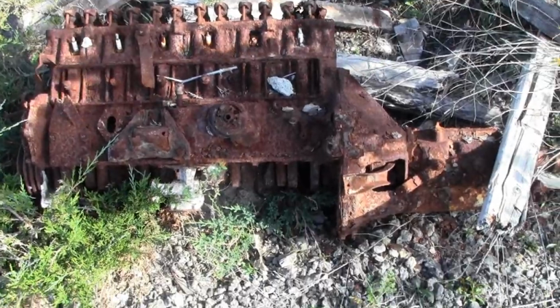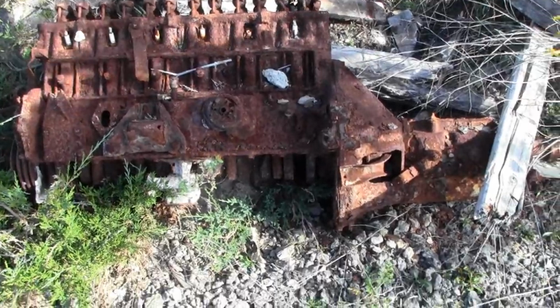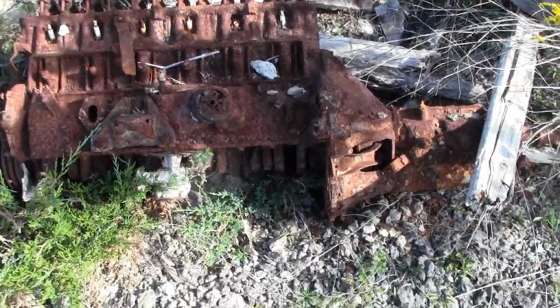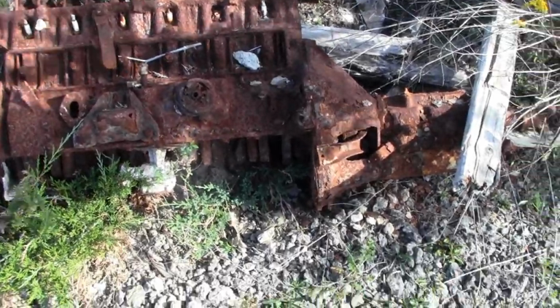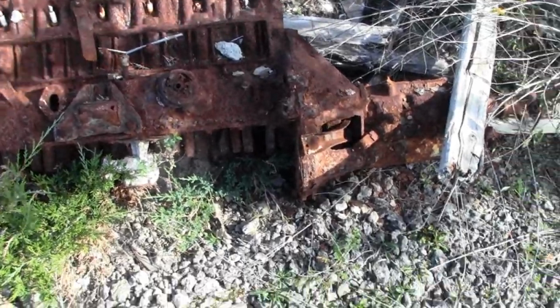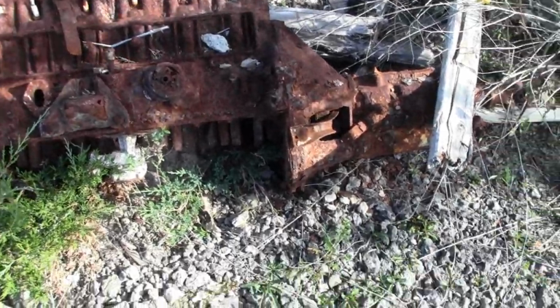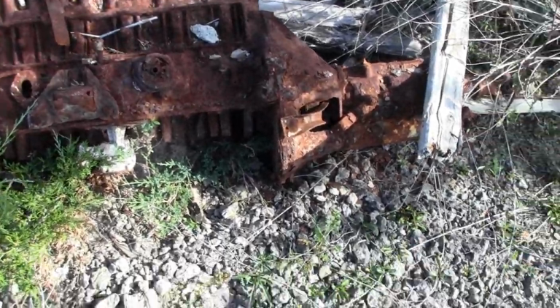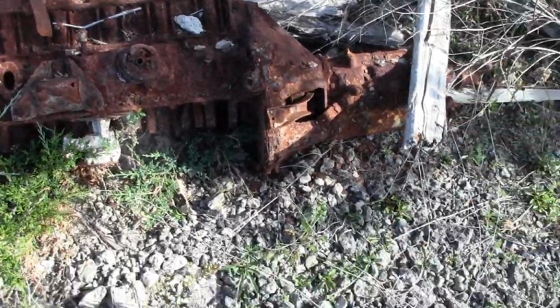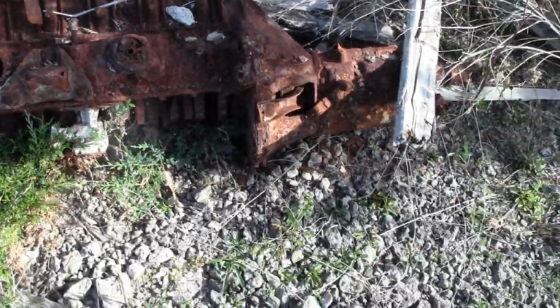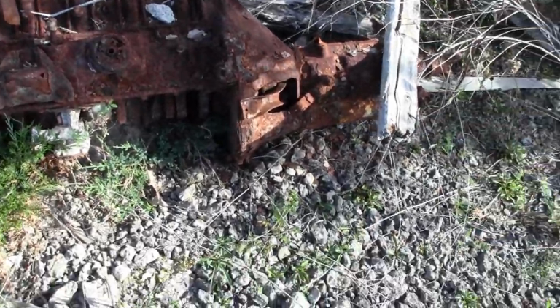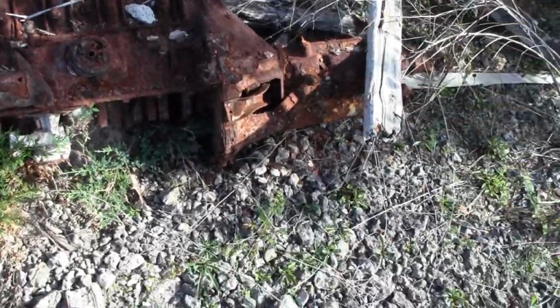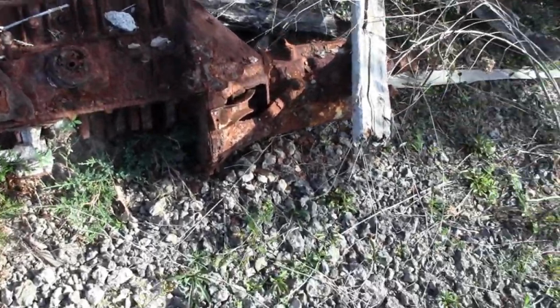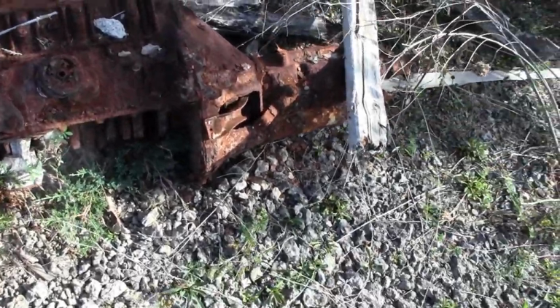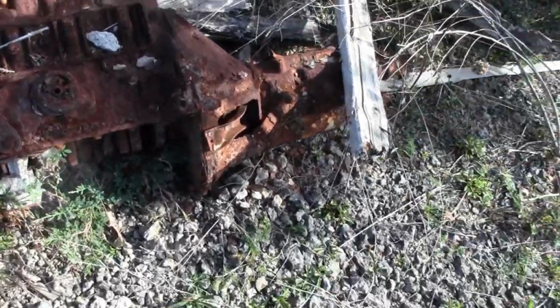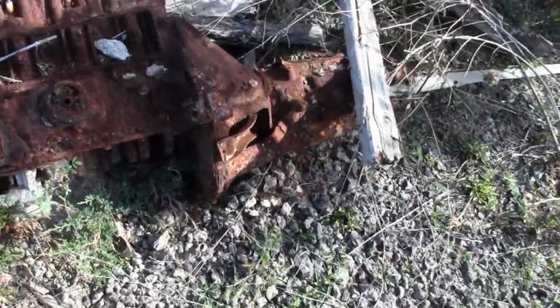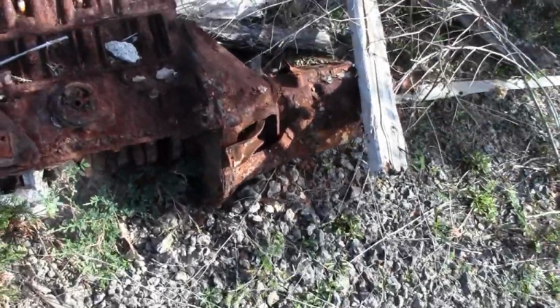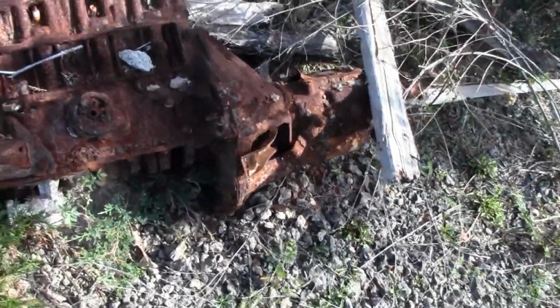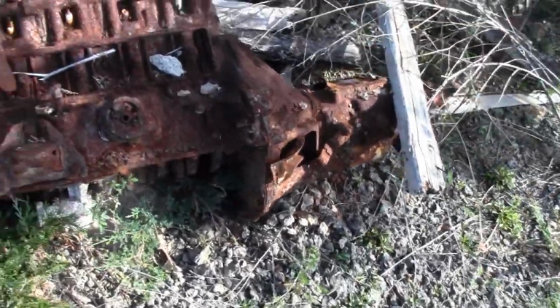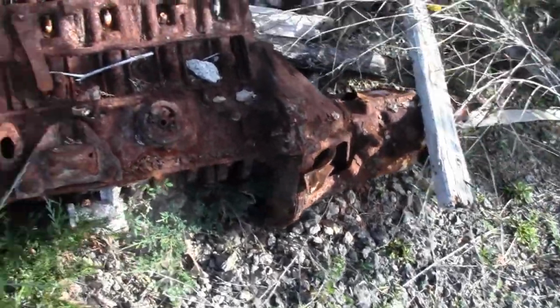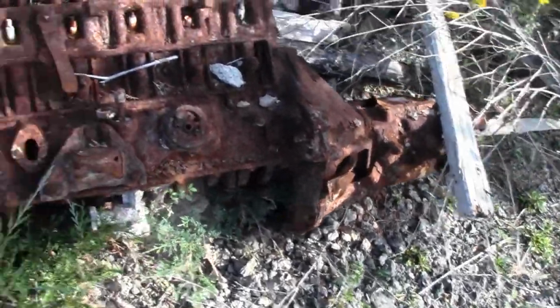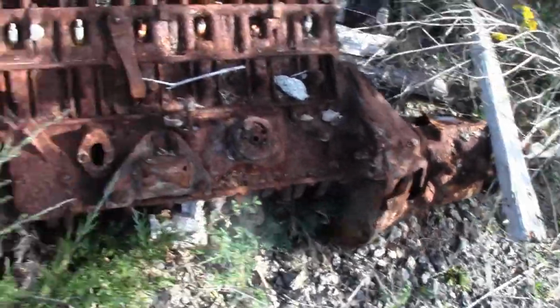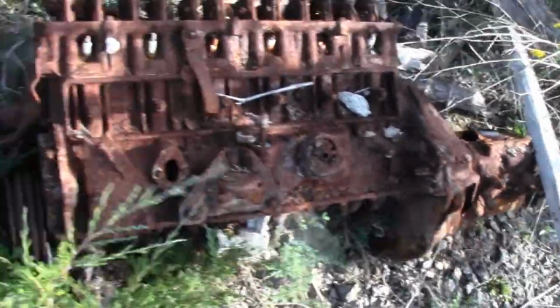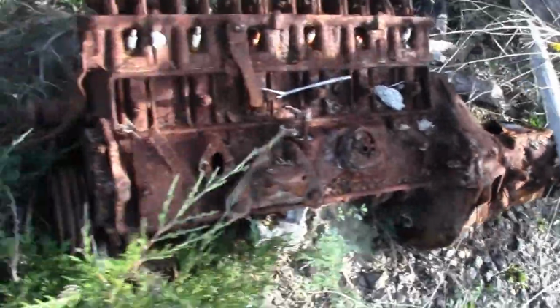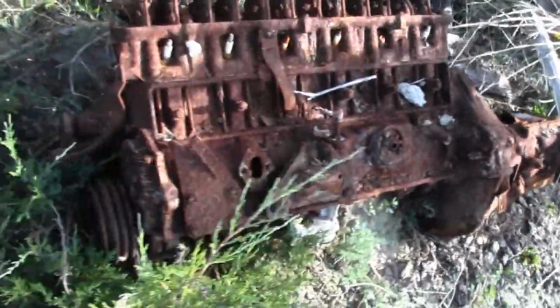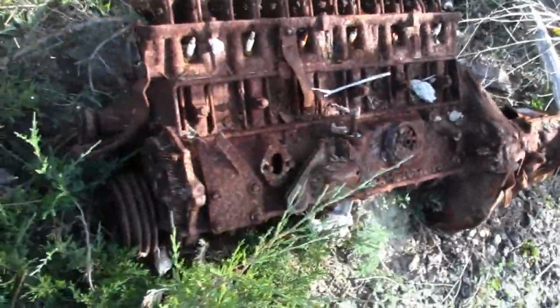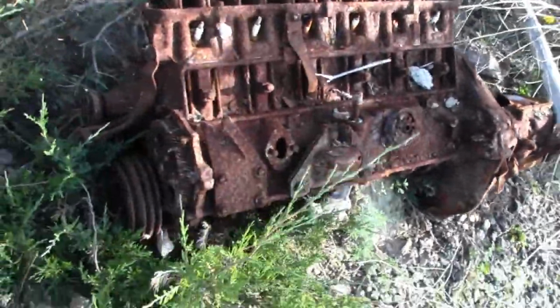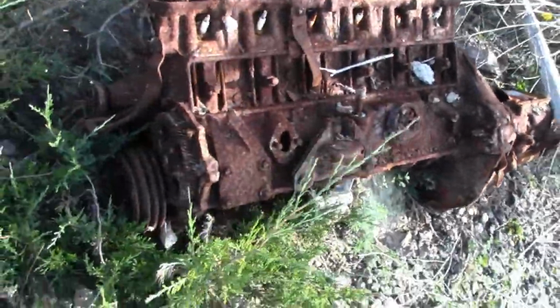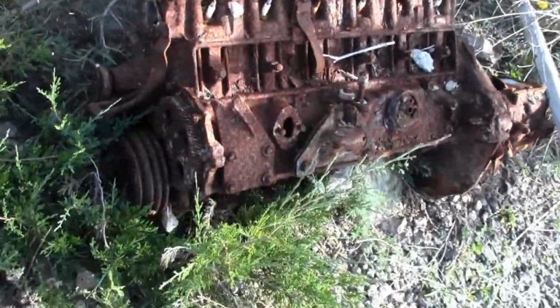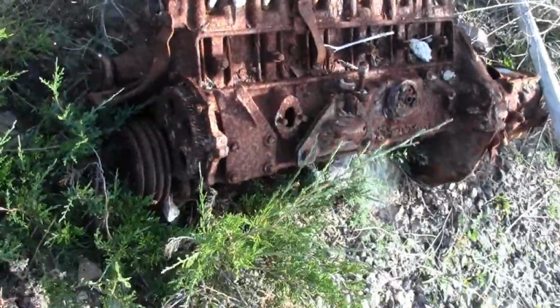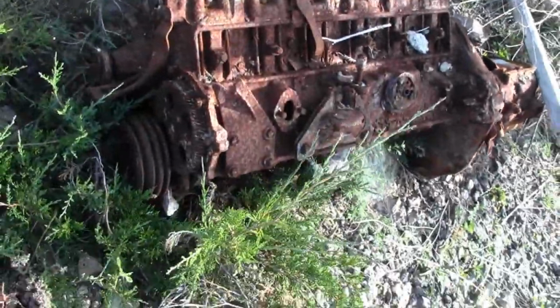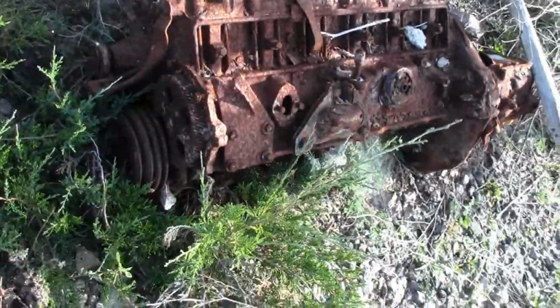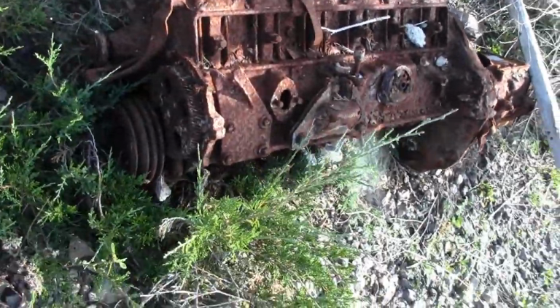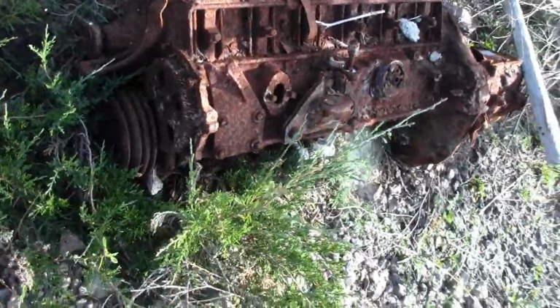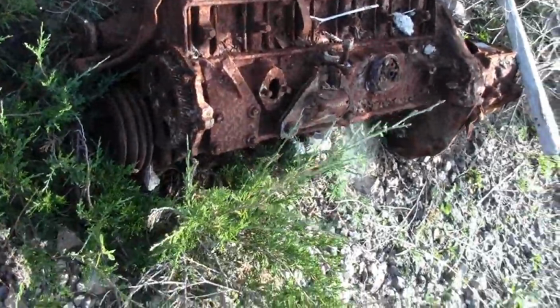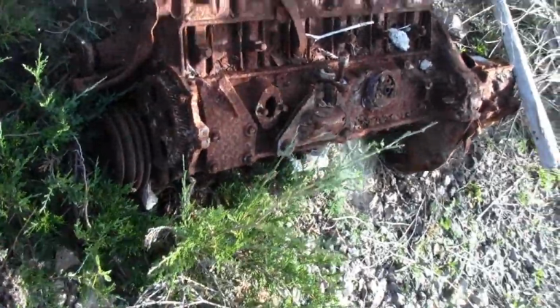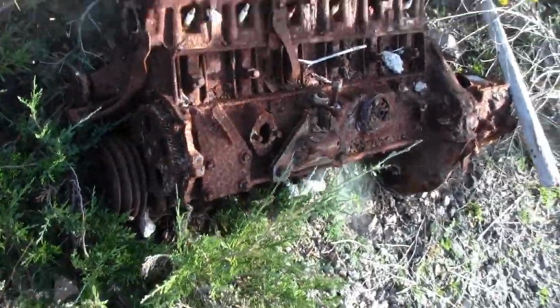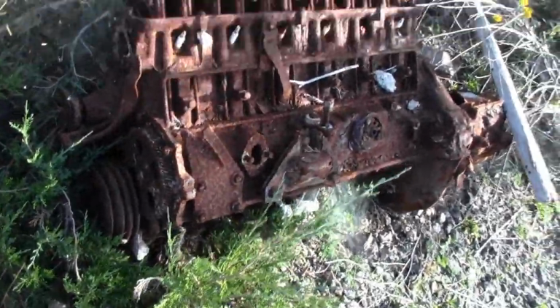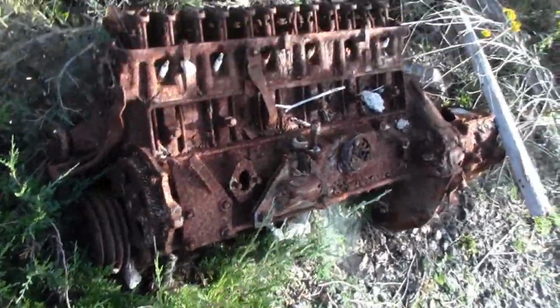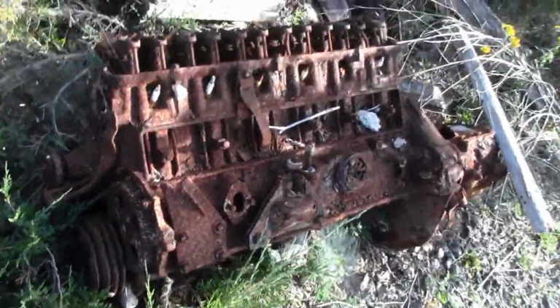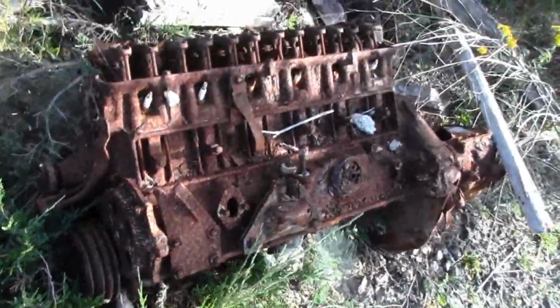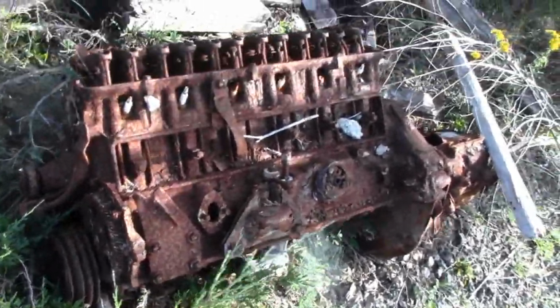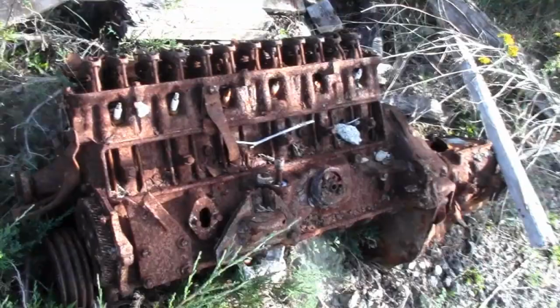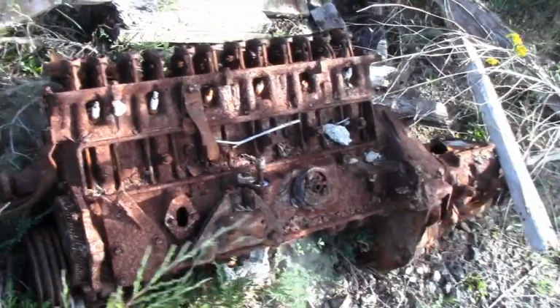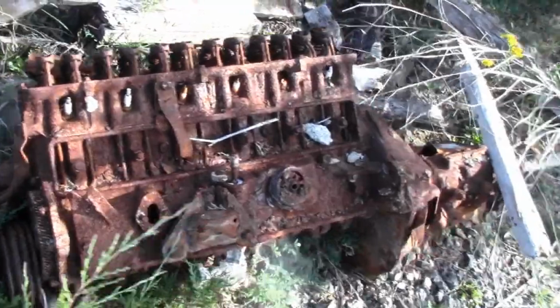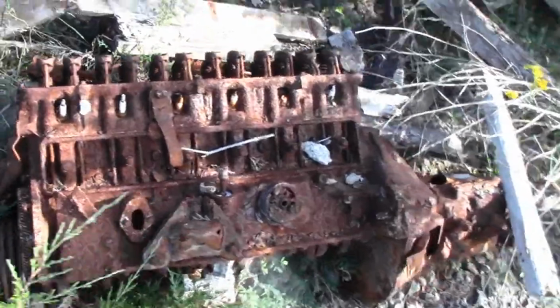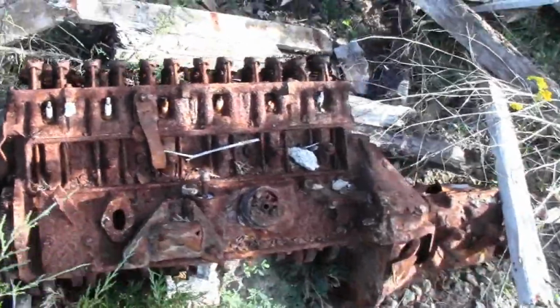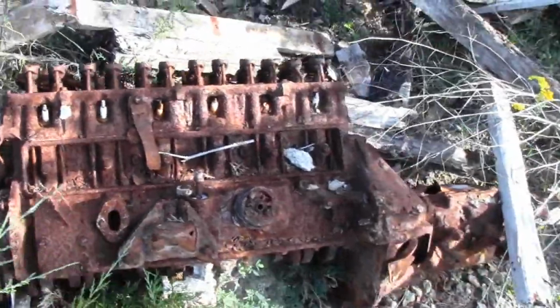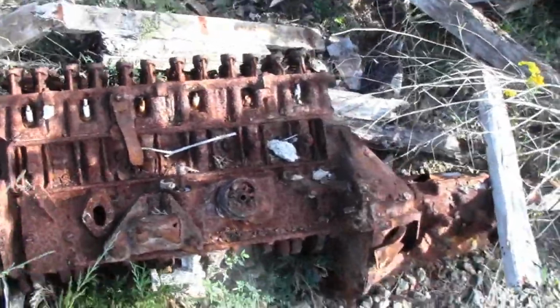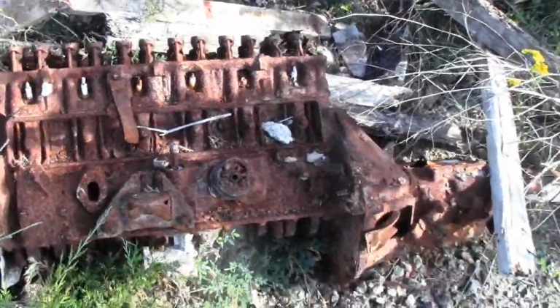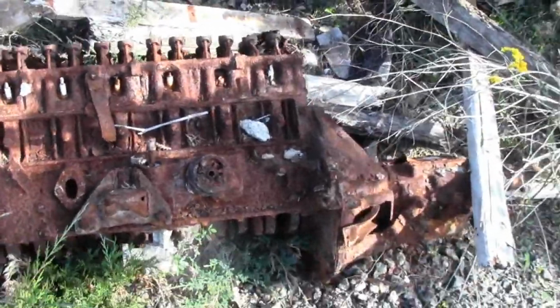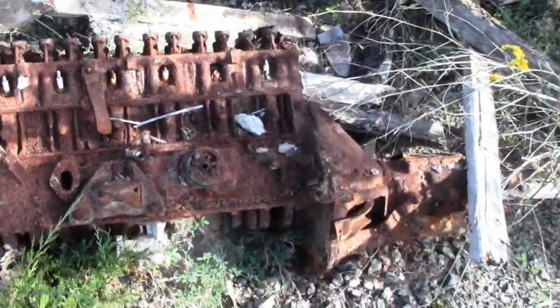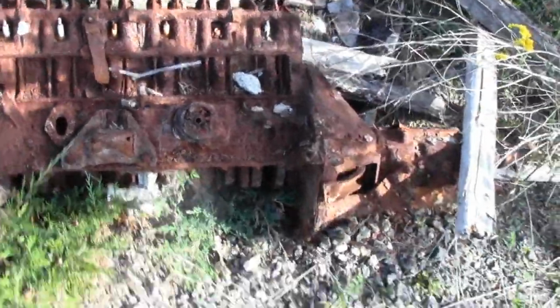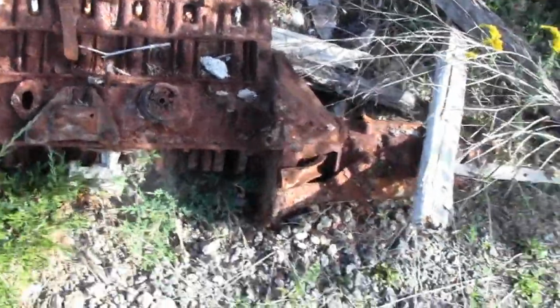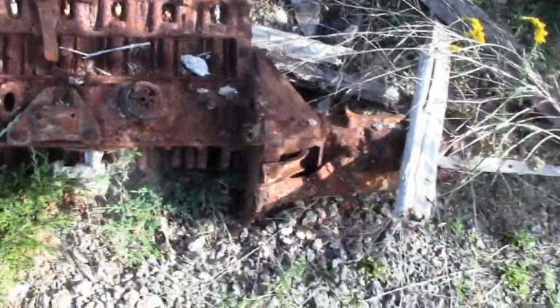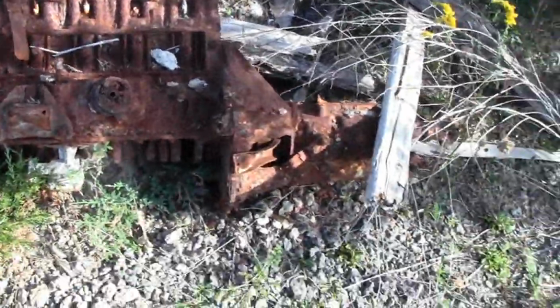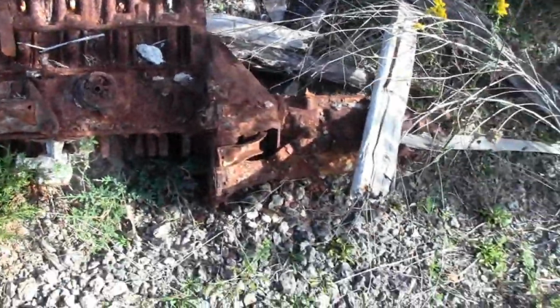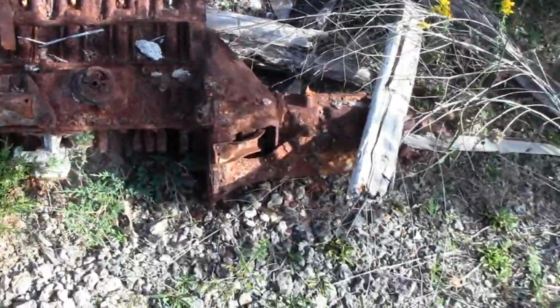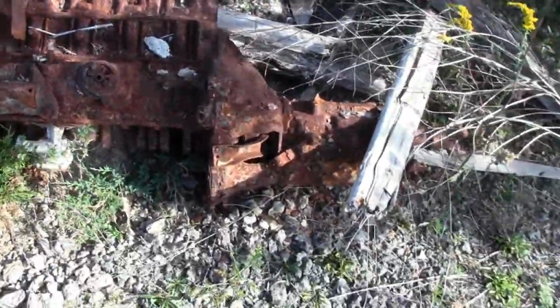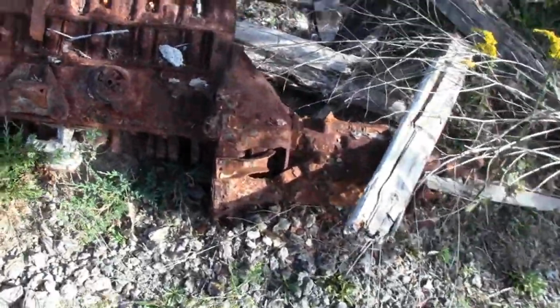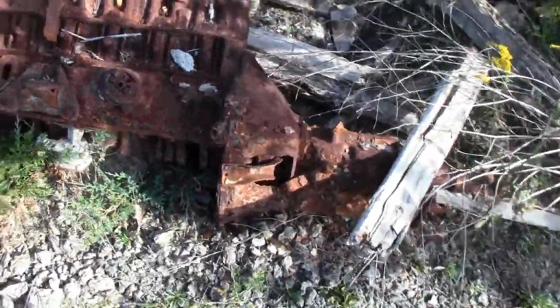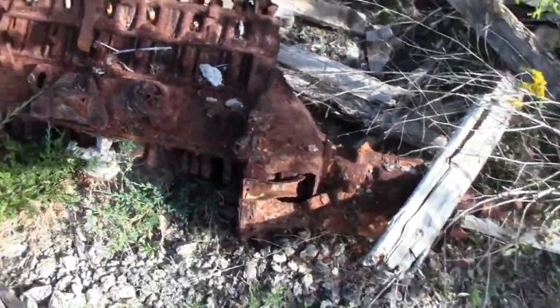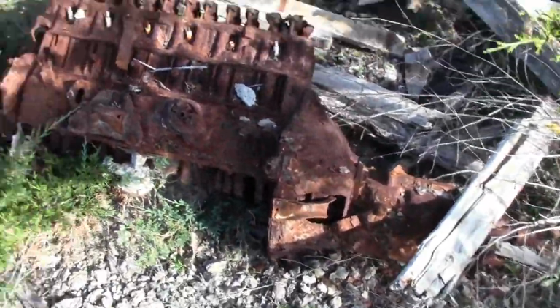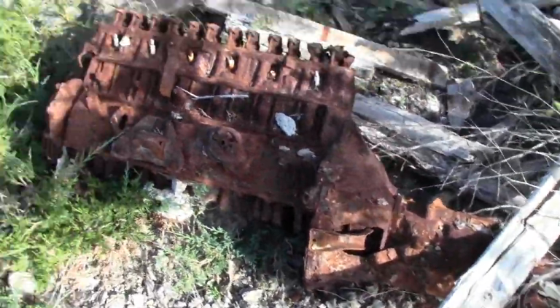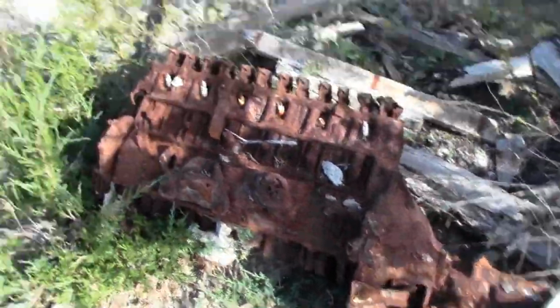We found a six-cylinder engine, standard transmission. Maybe Chevy — not sure. Maybe someone could tell me.